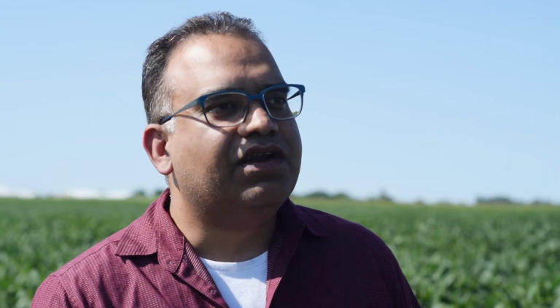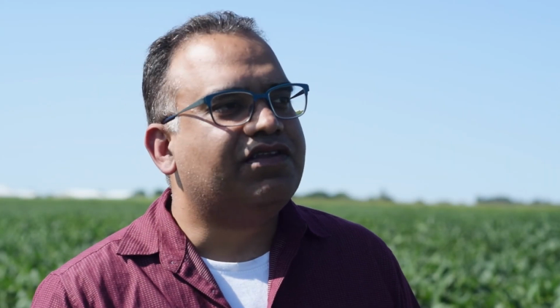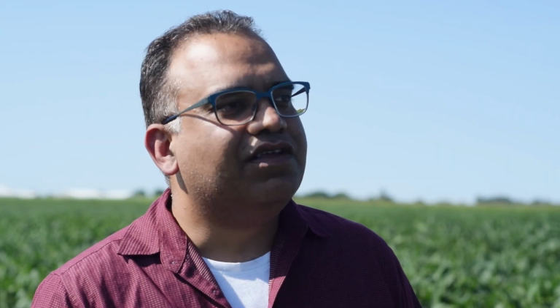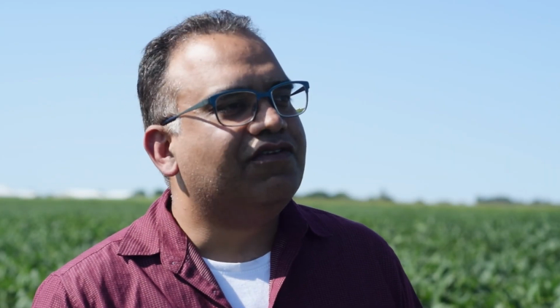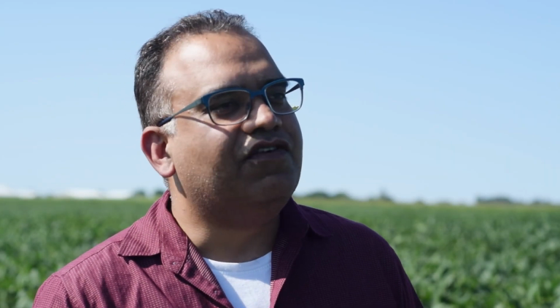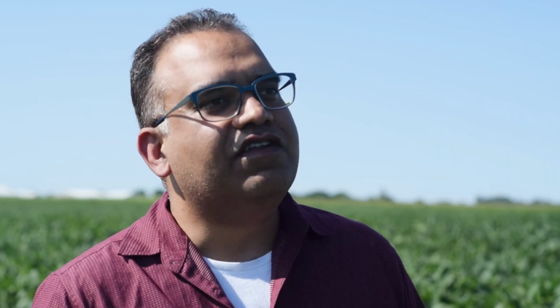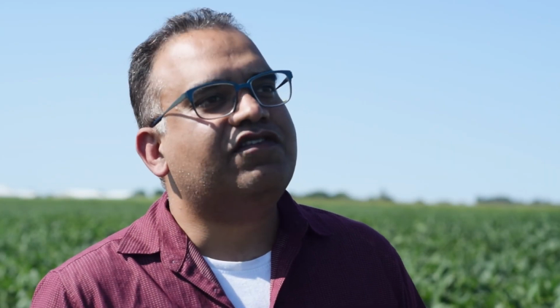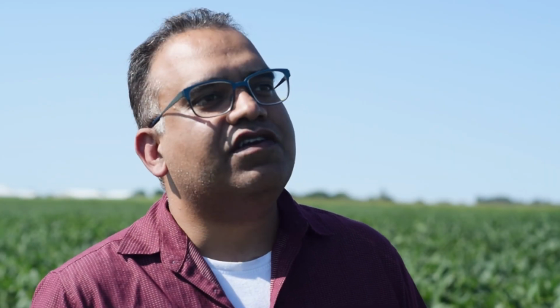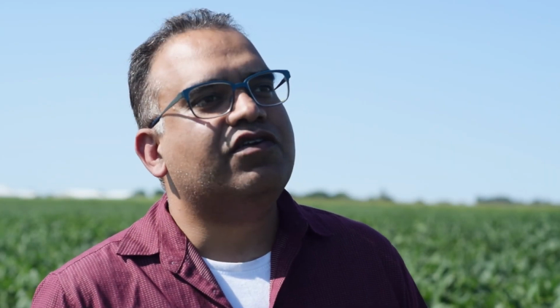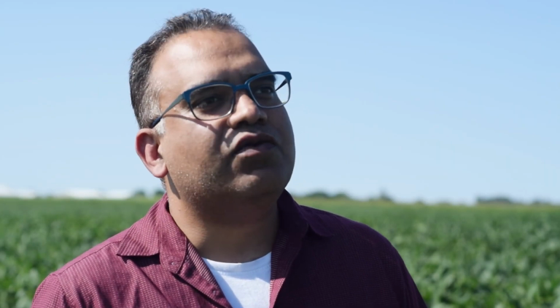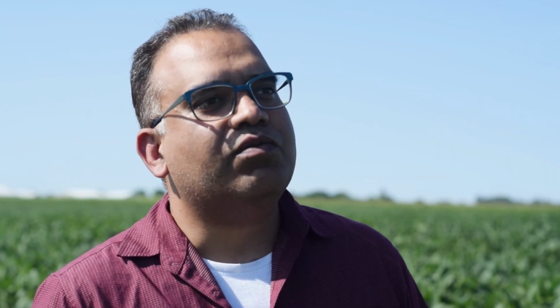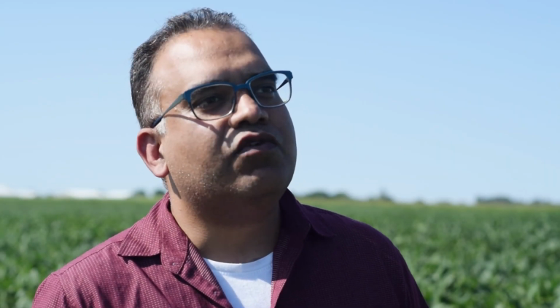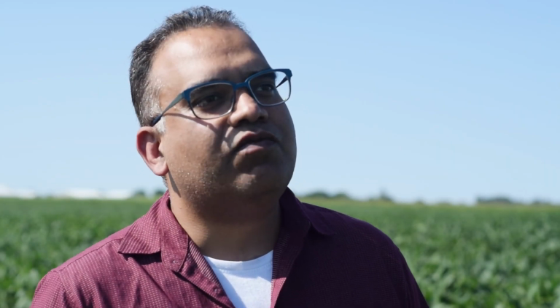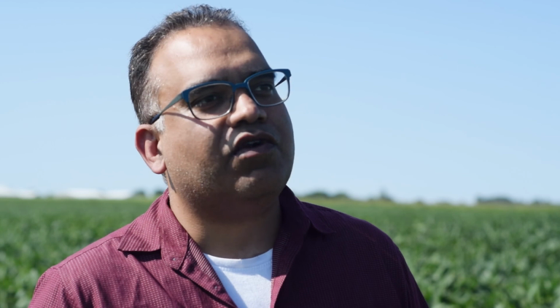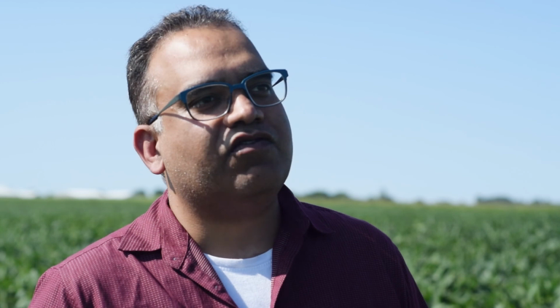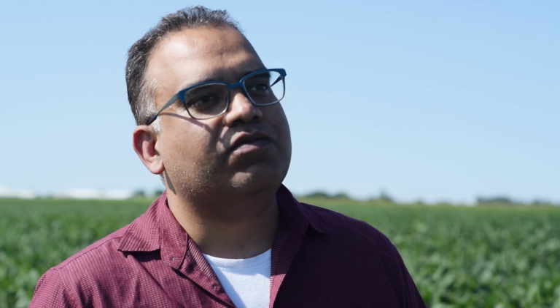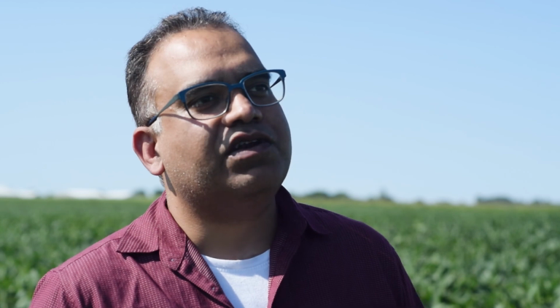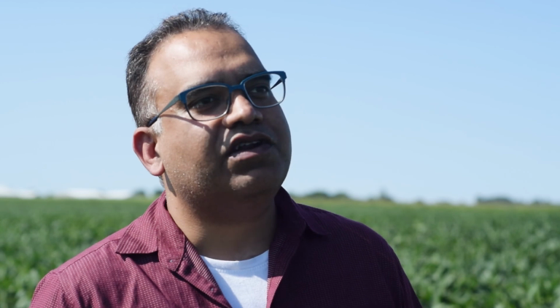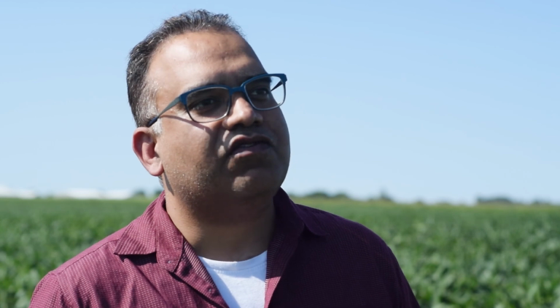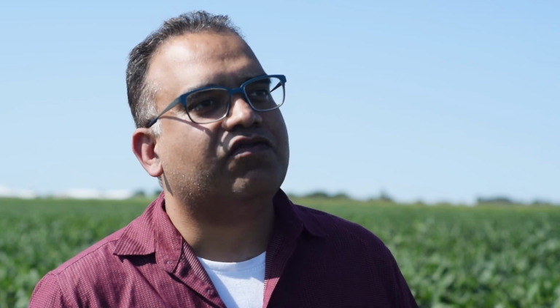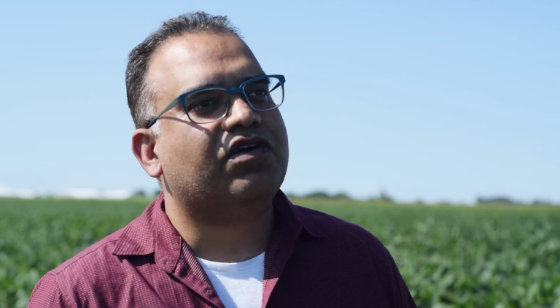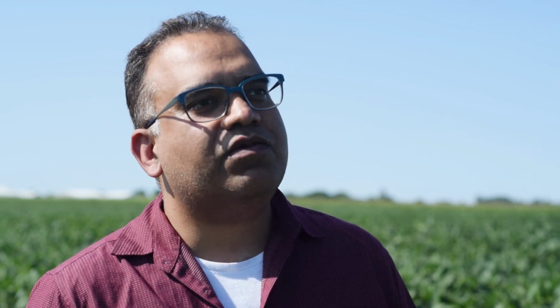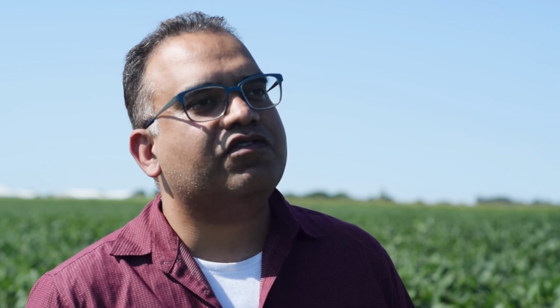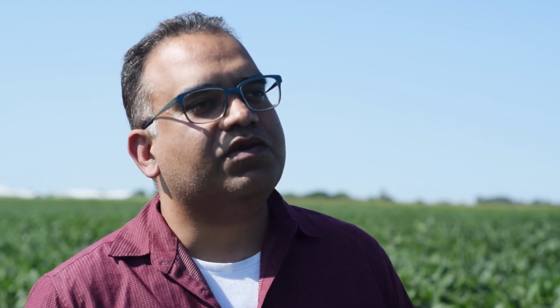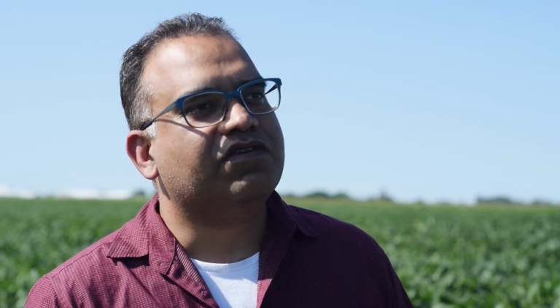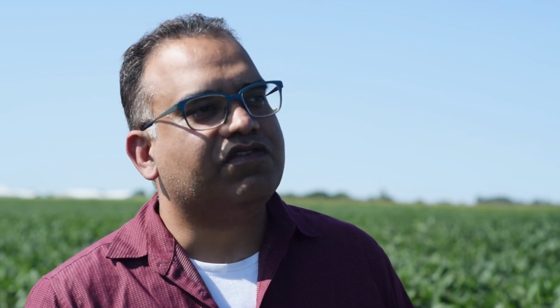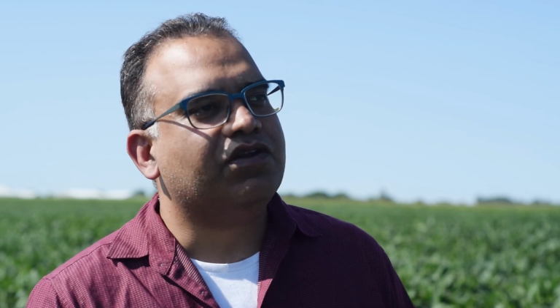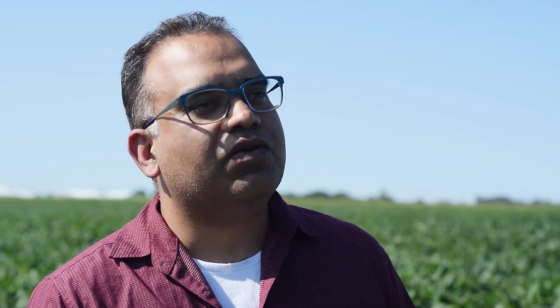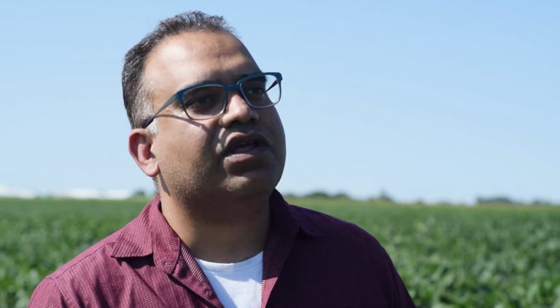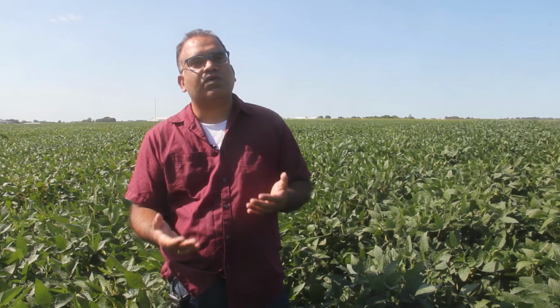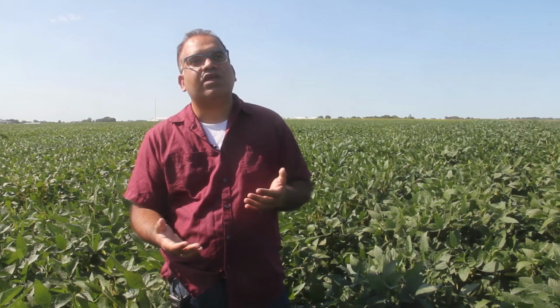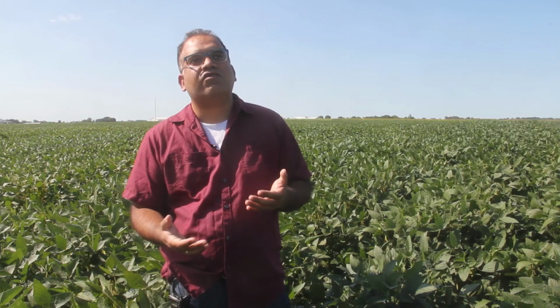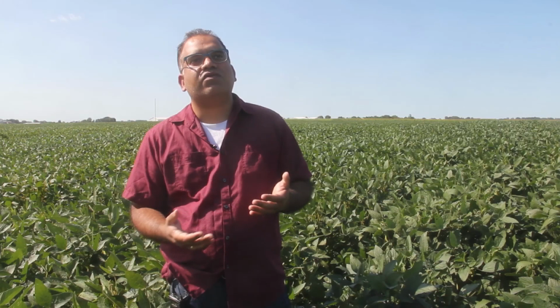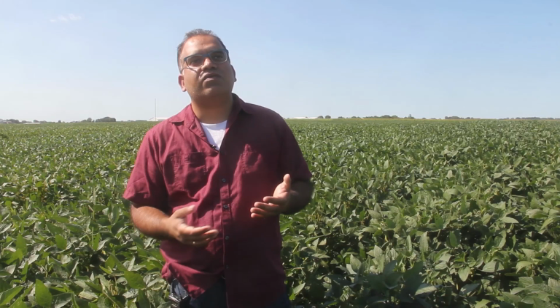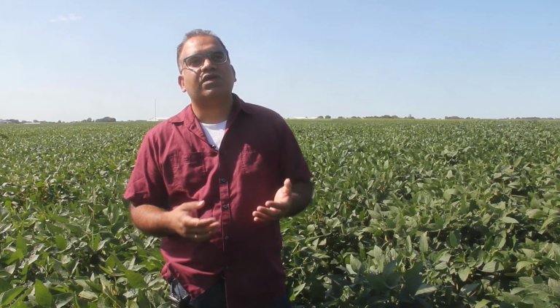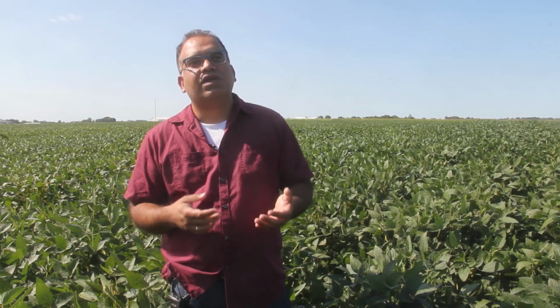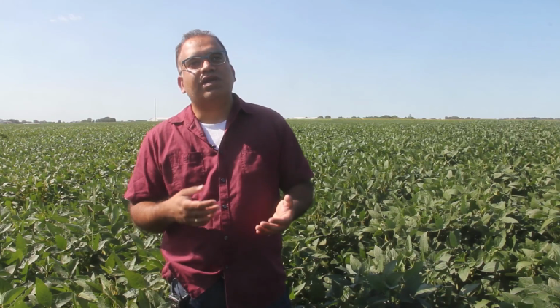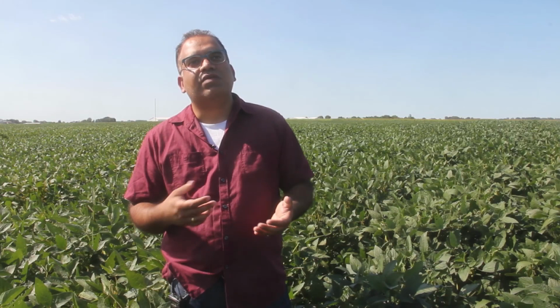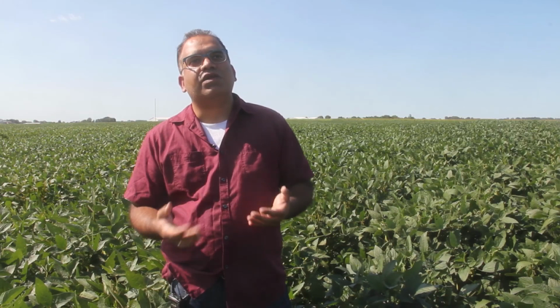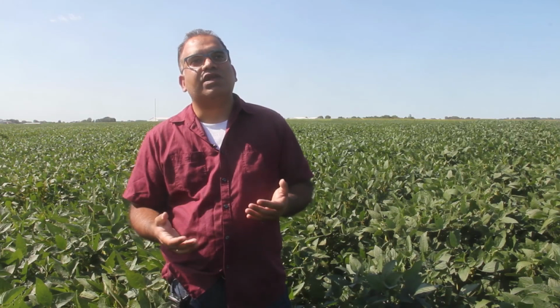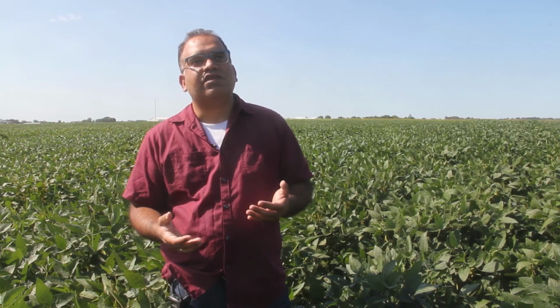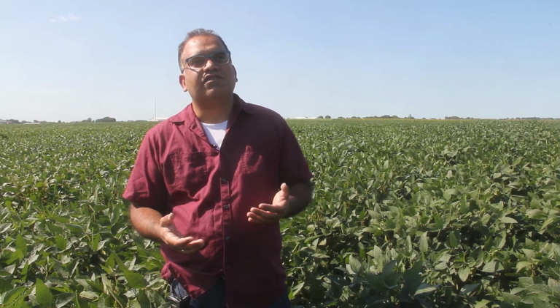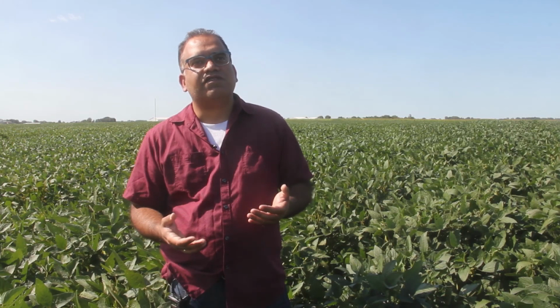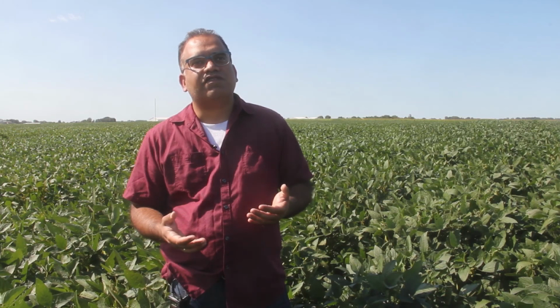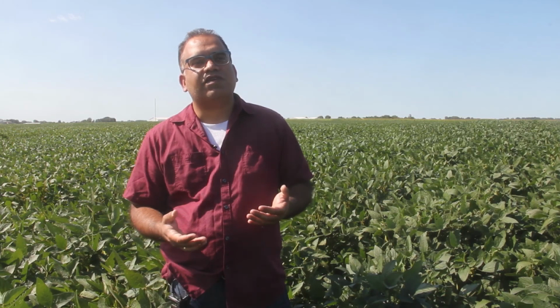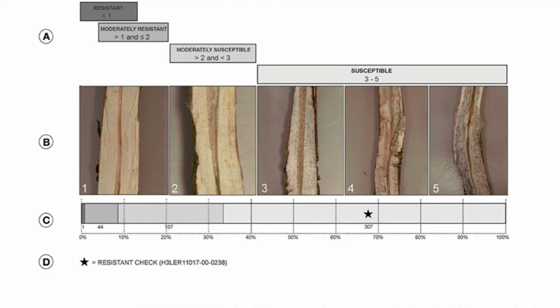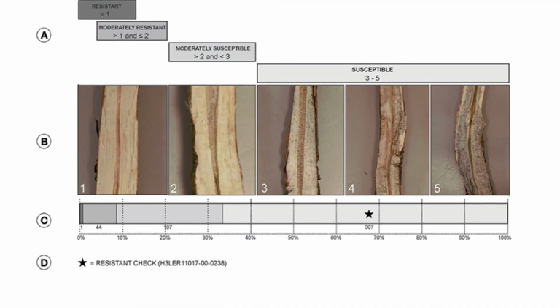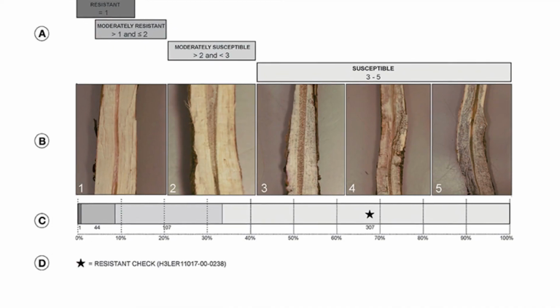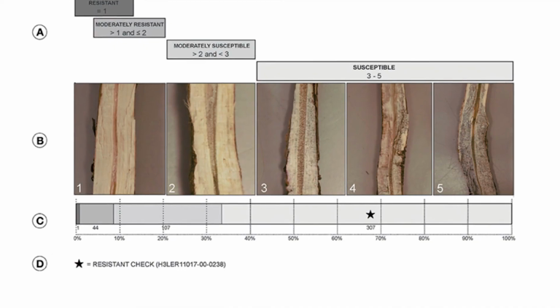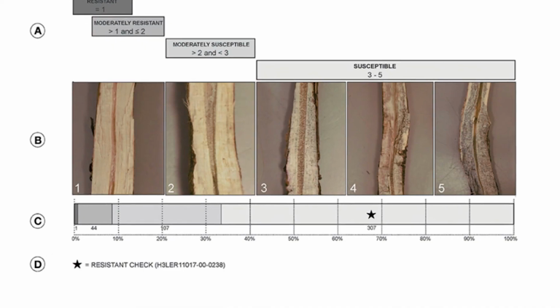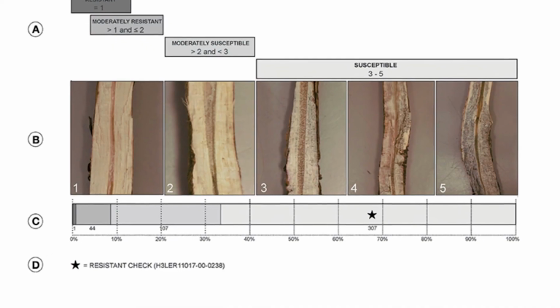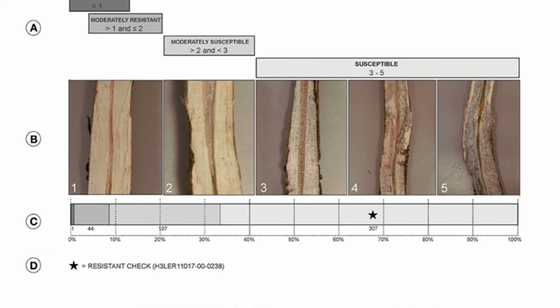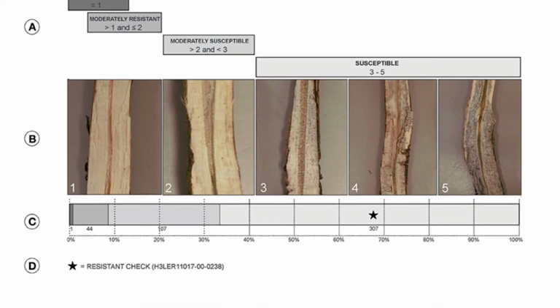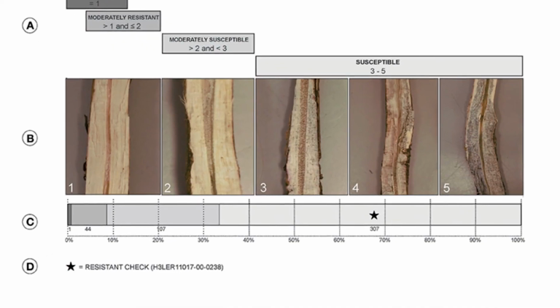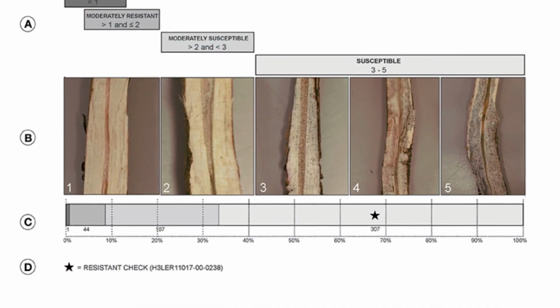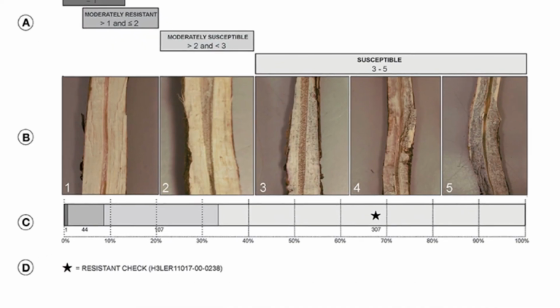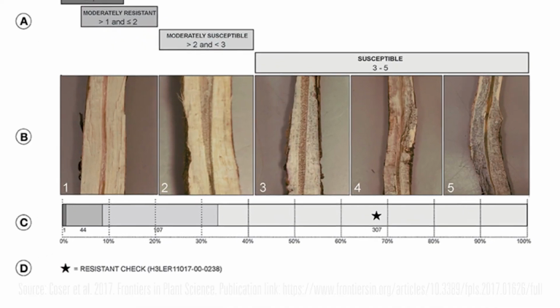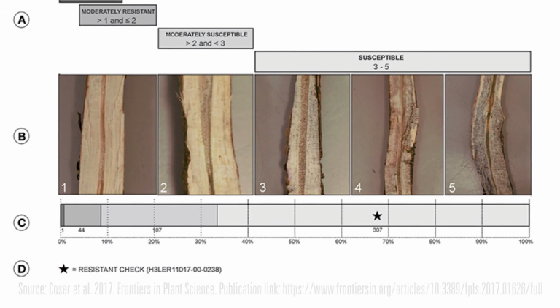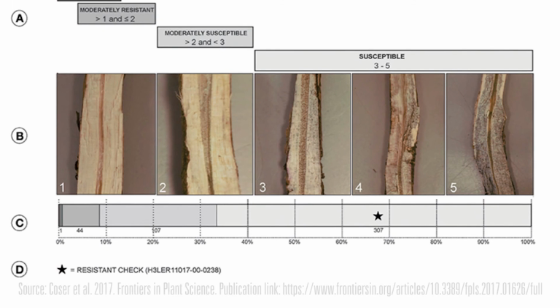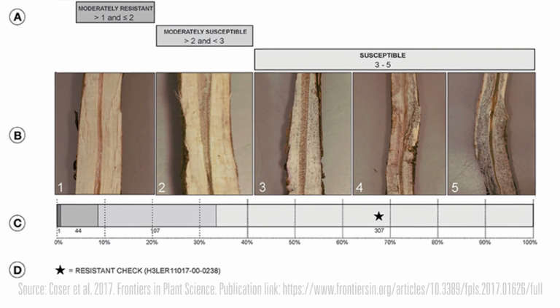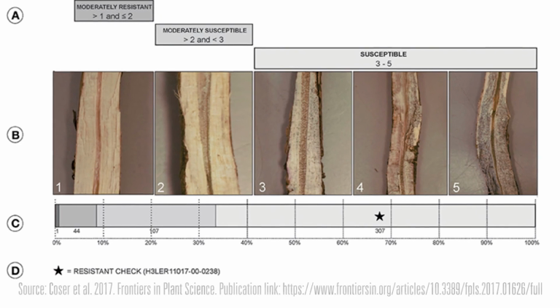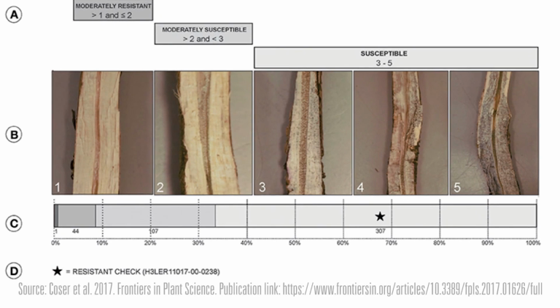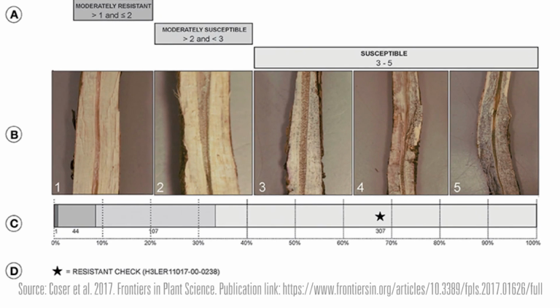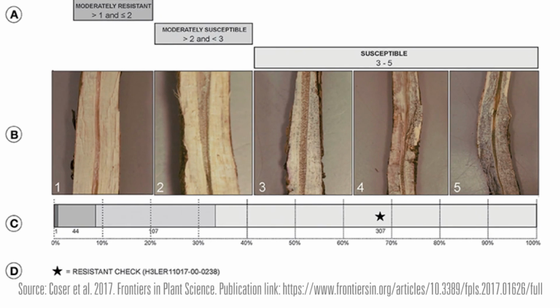It feeds into improving profitability for farmers because they don't have to take mitigation steps — they have a genetic variety that has resistance built in.